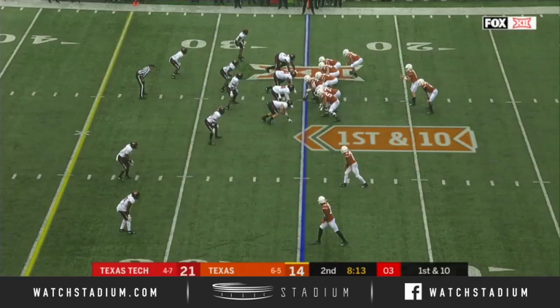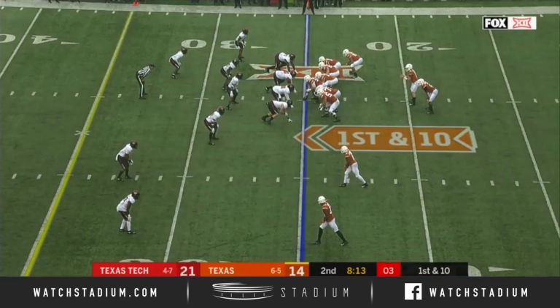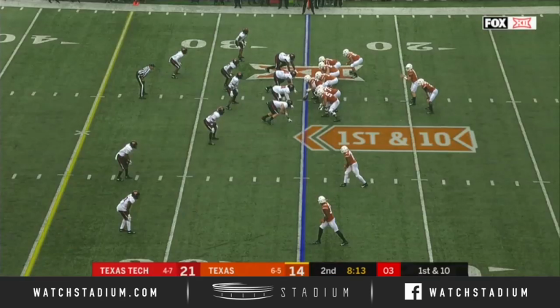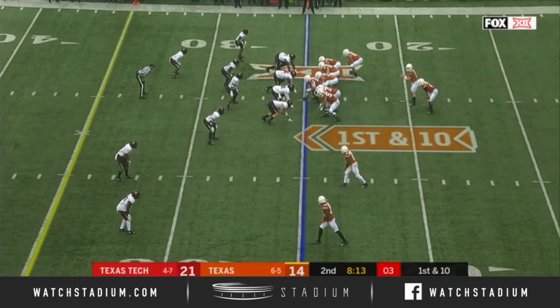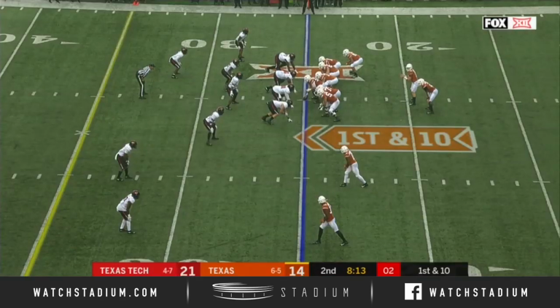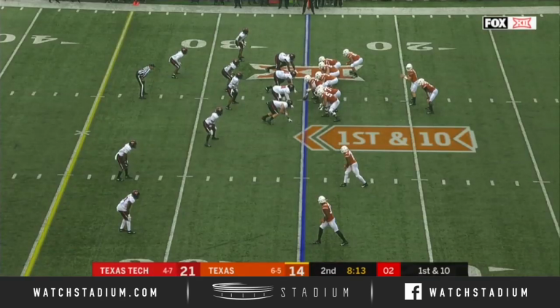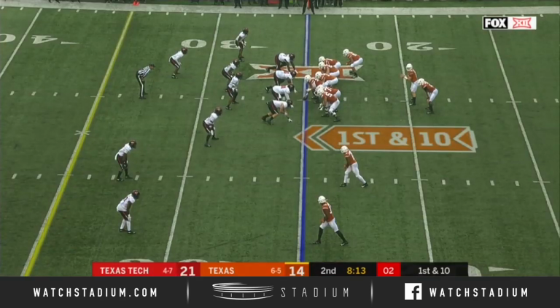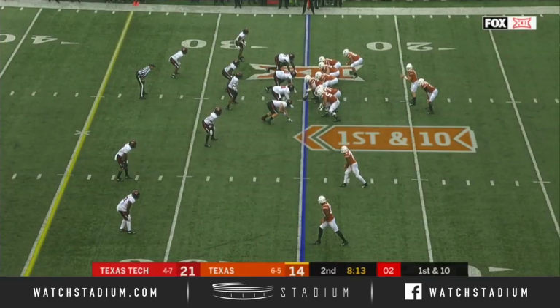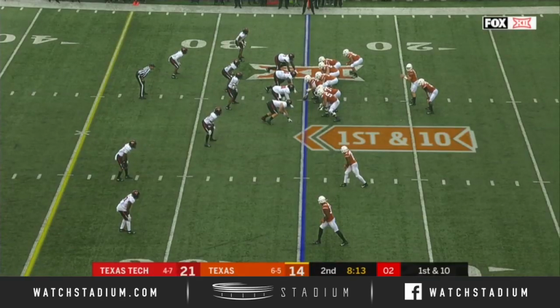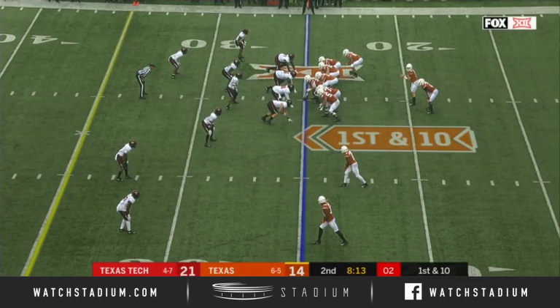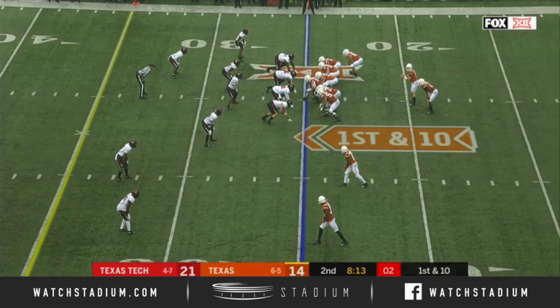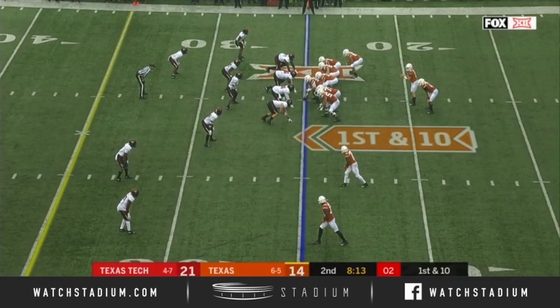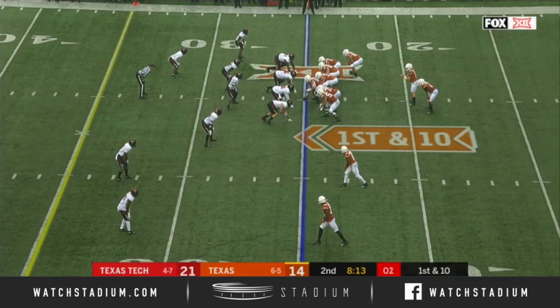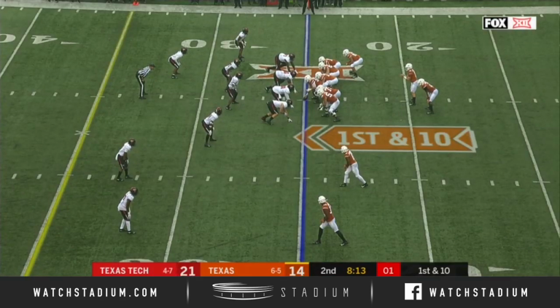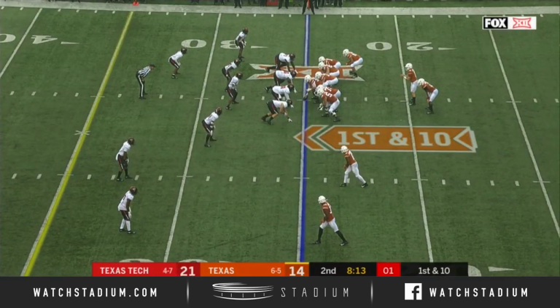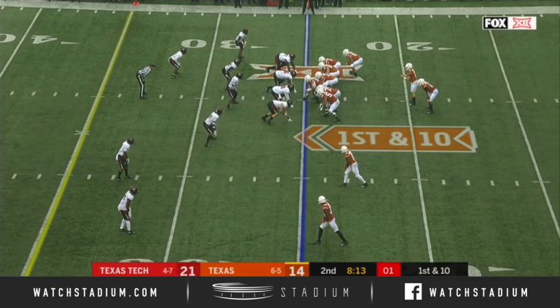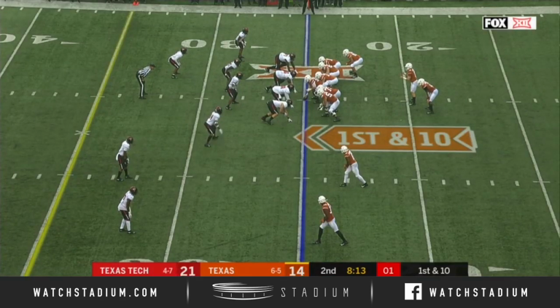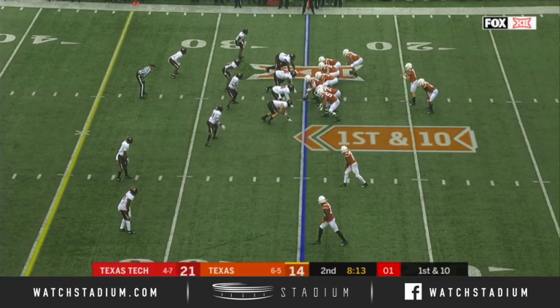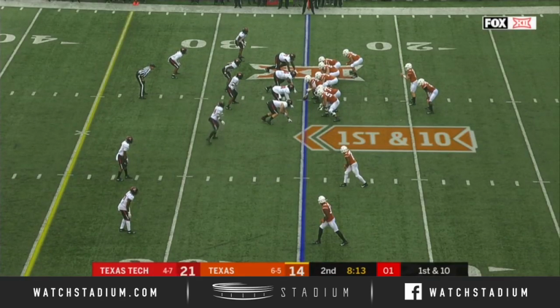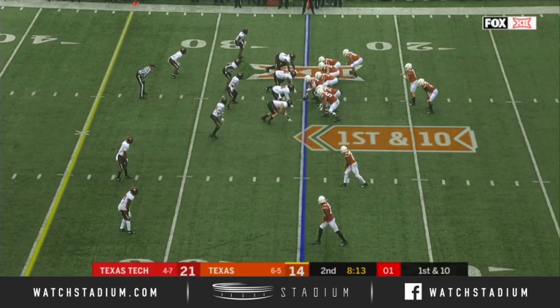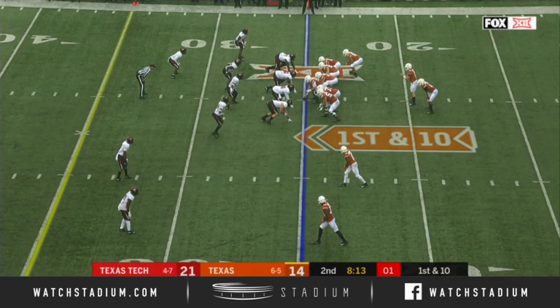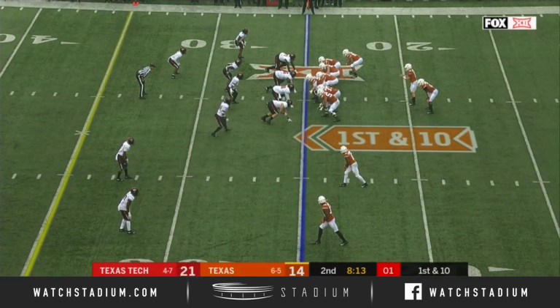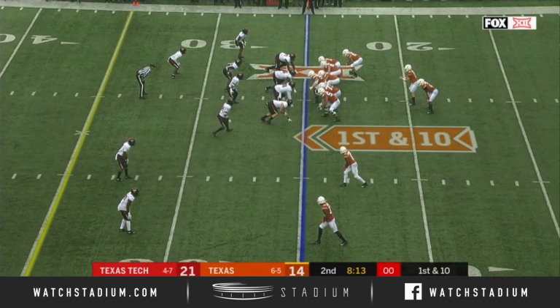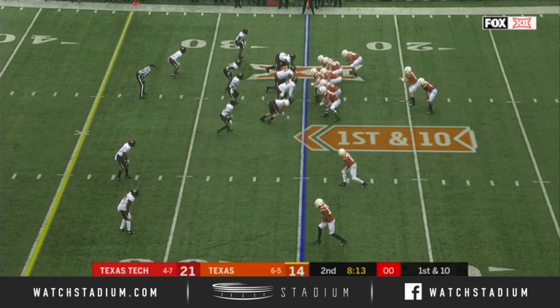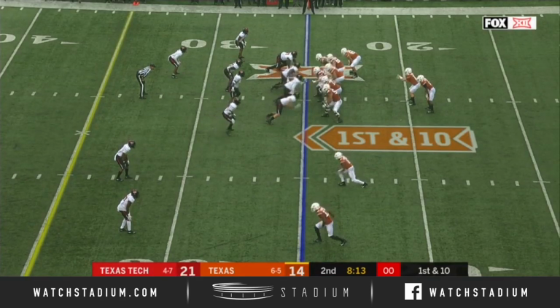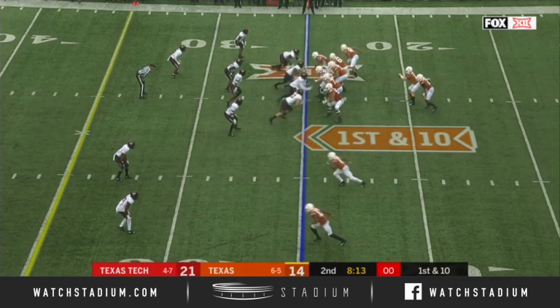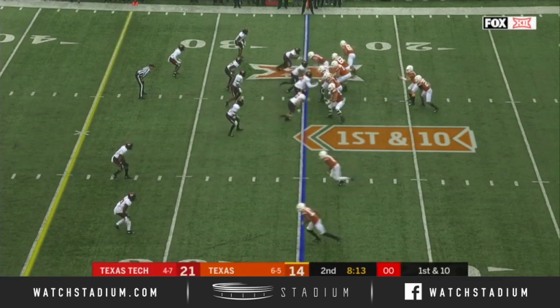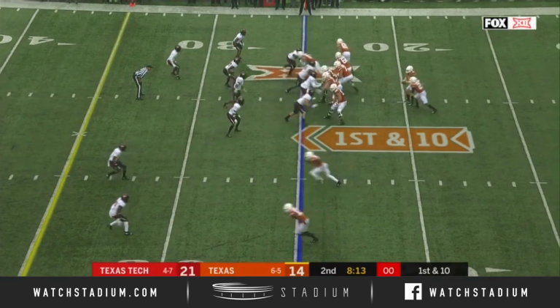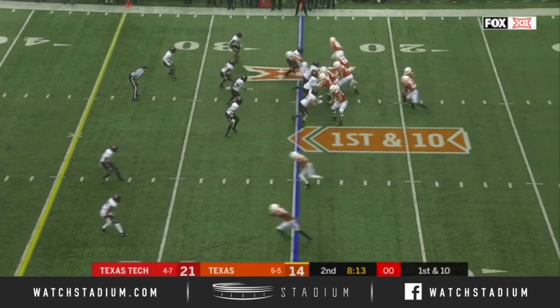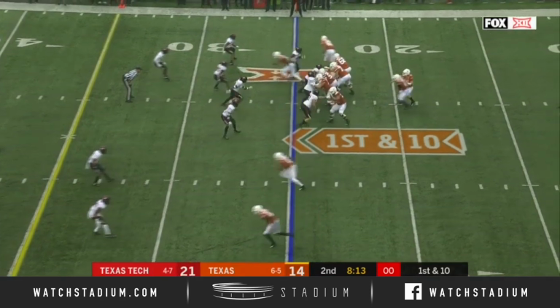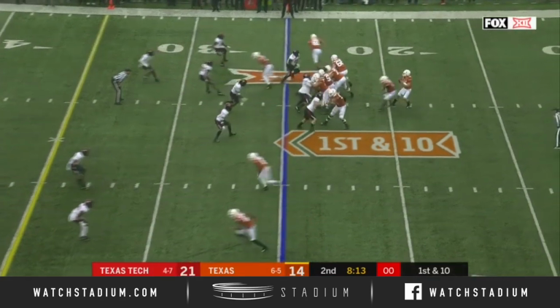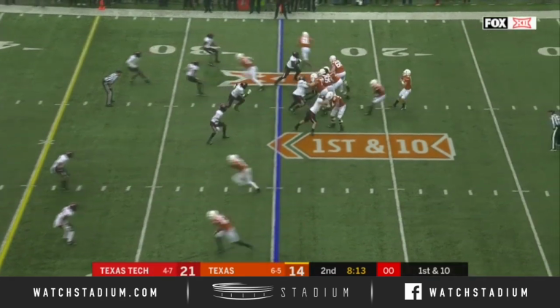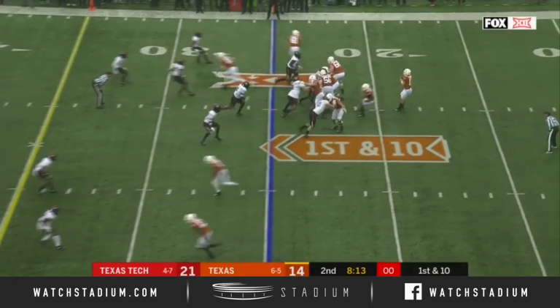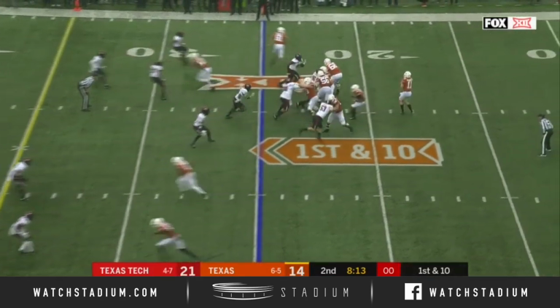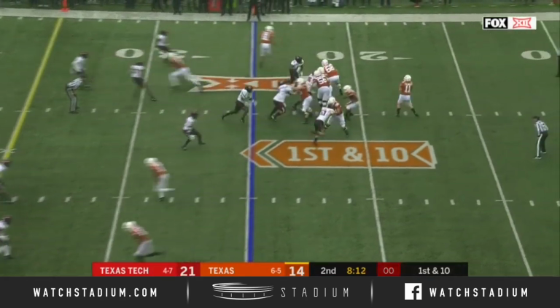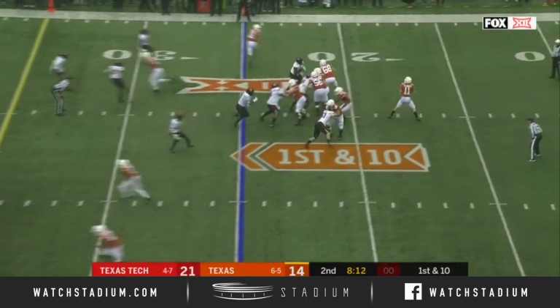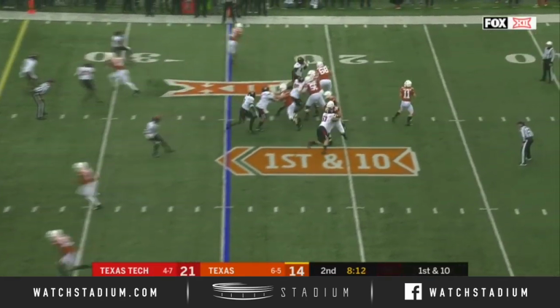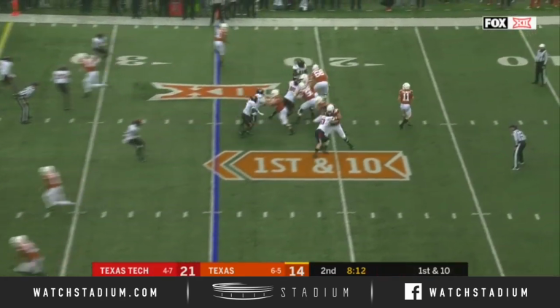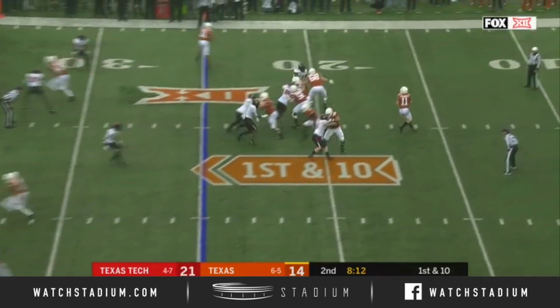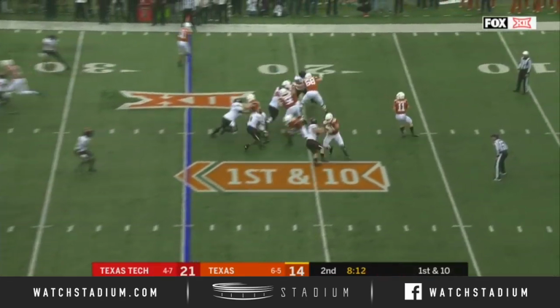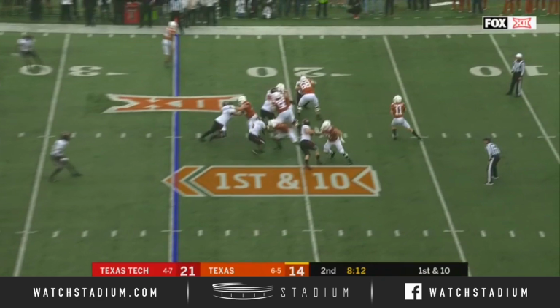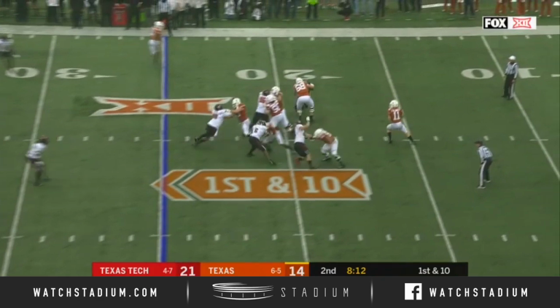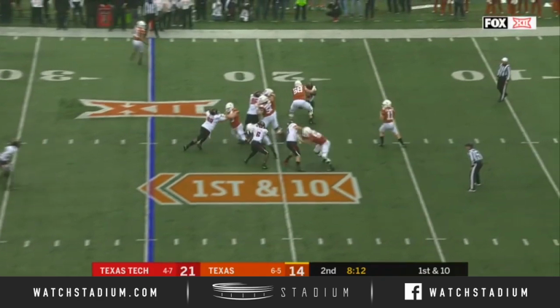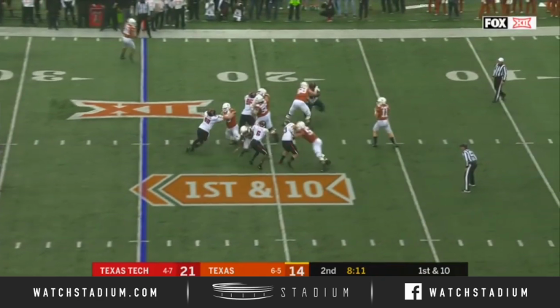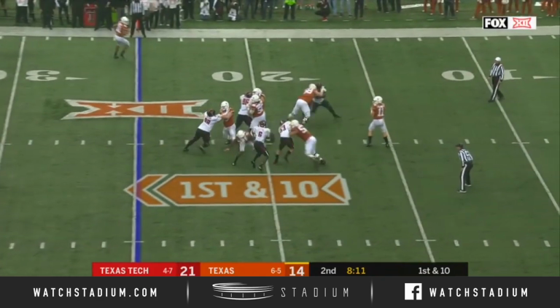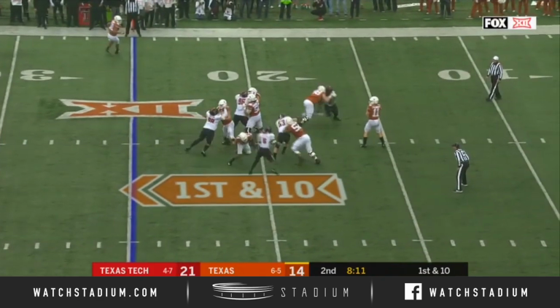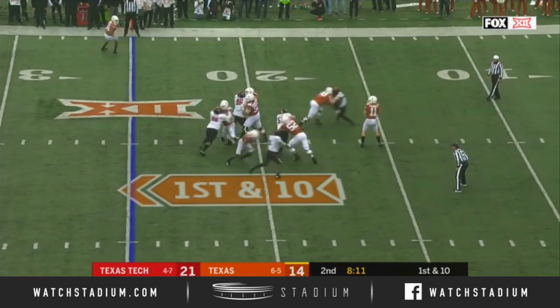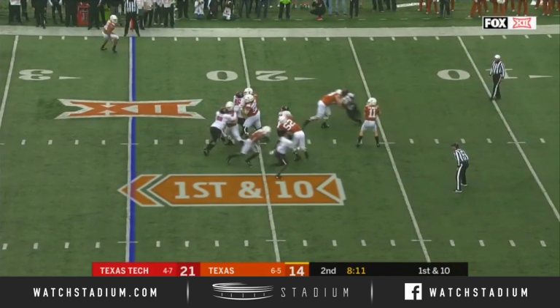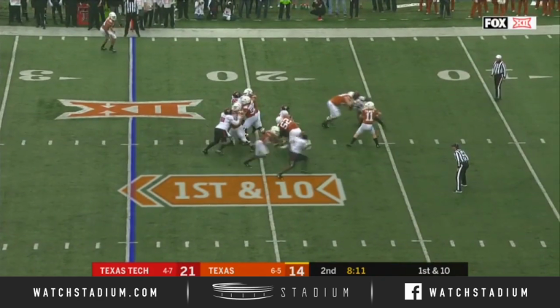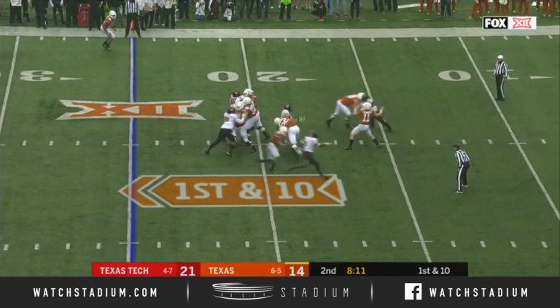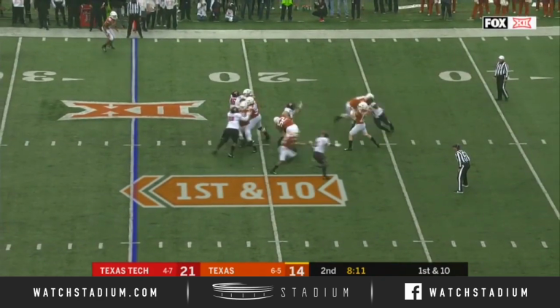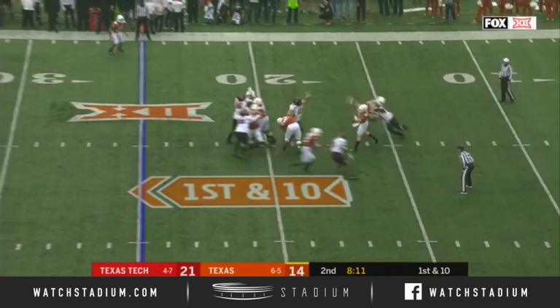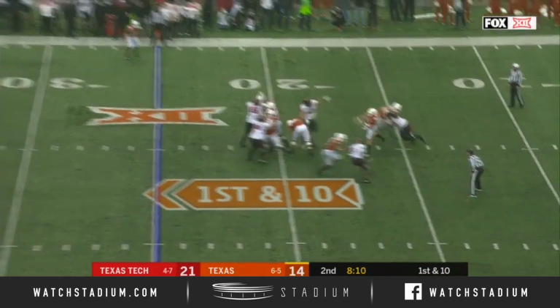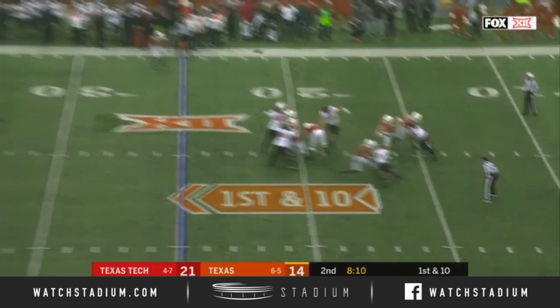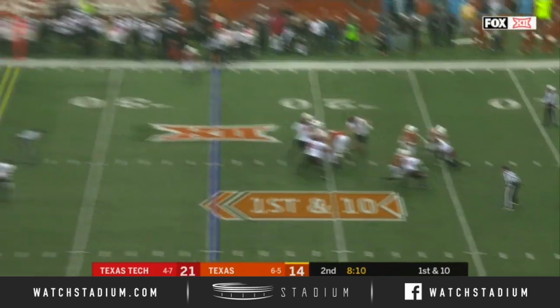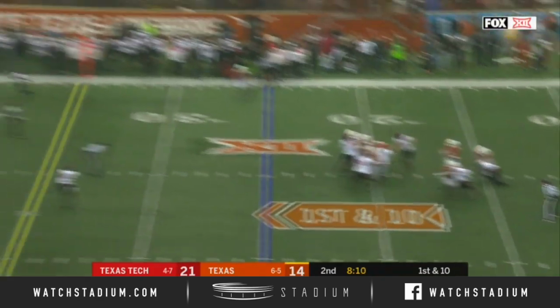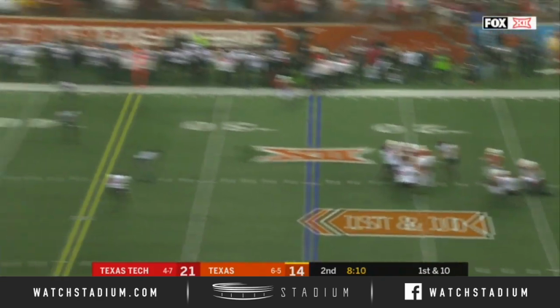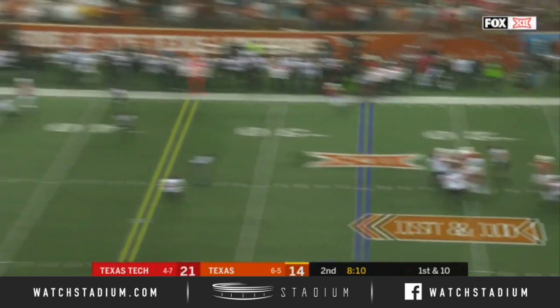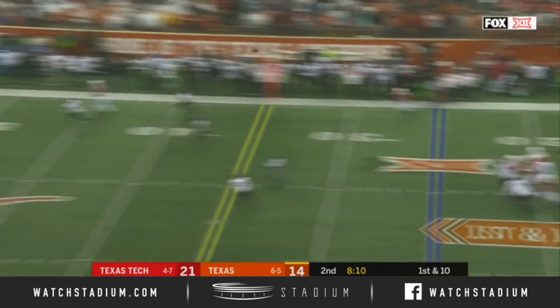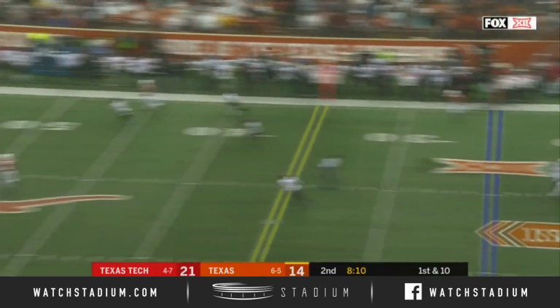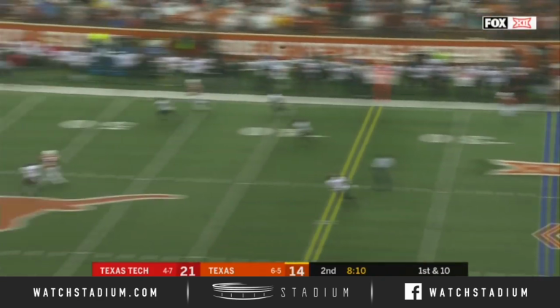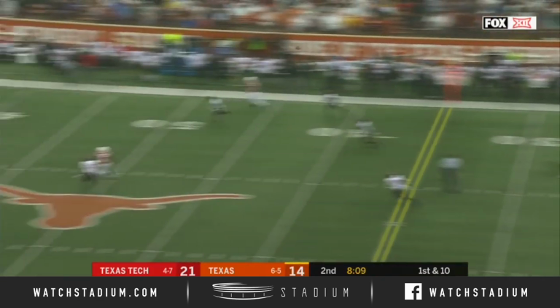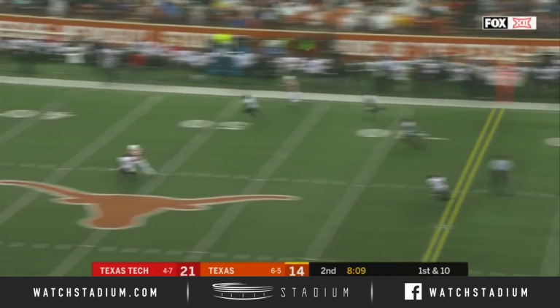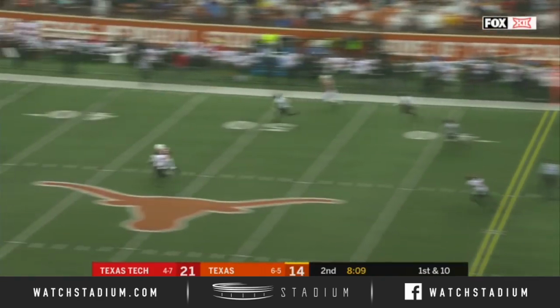Run the play action off of it and find success. And you can ask Texas Tech about that. First down, Ellinger looking deep.